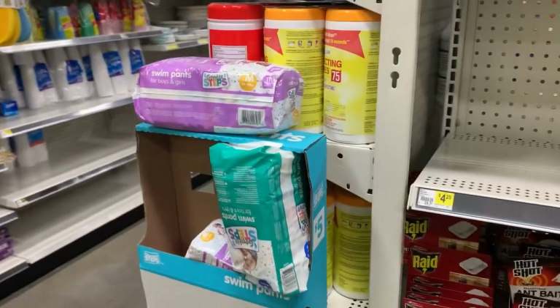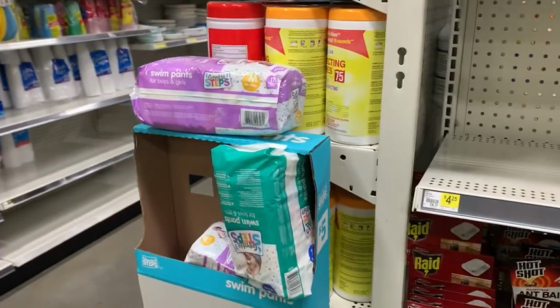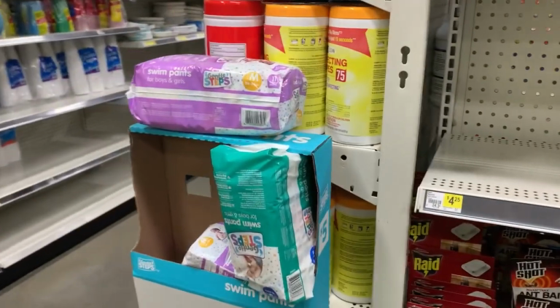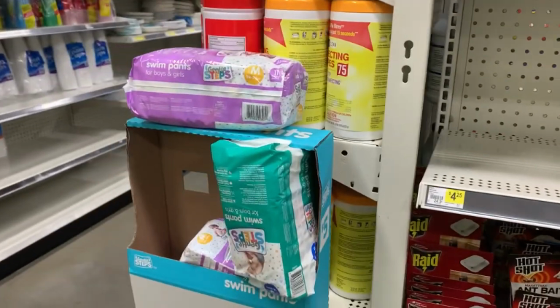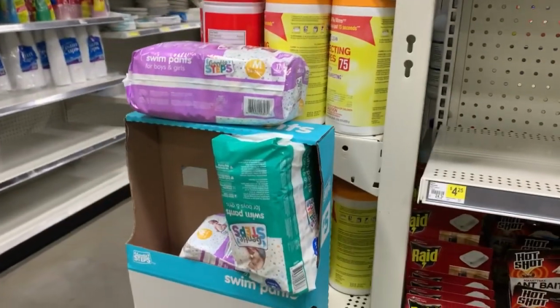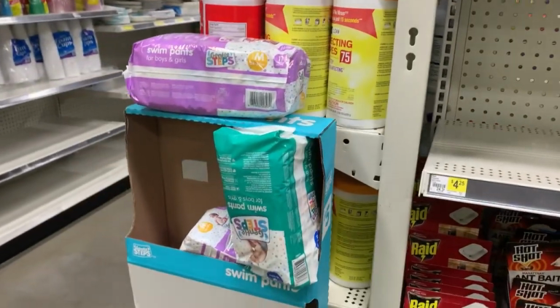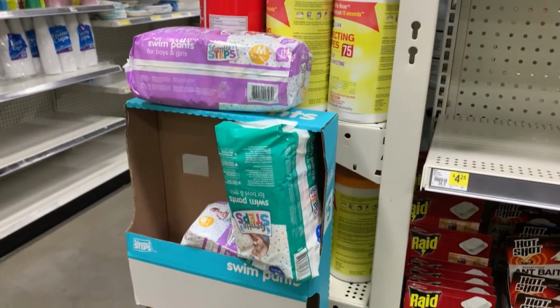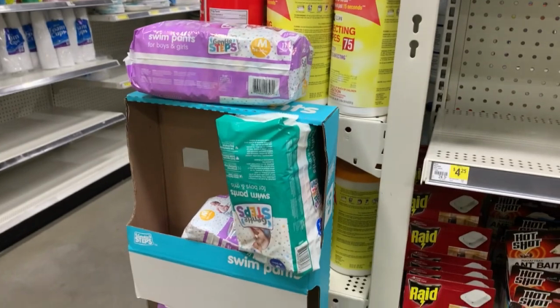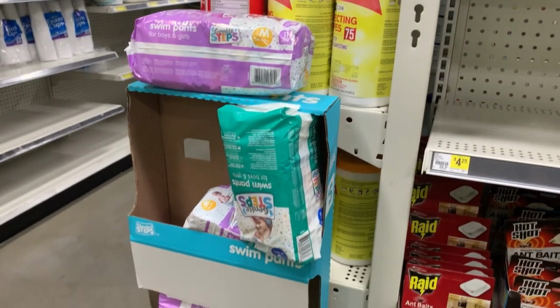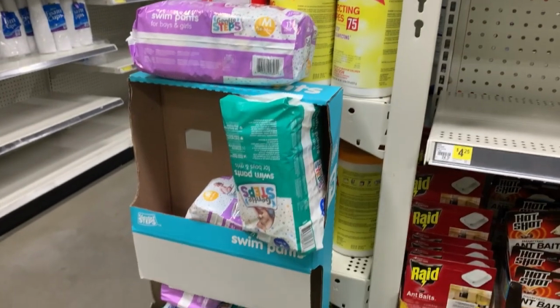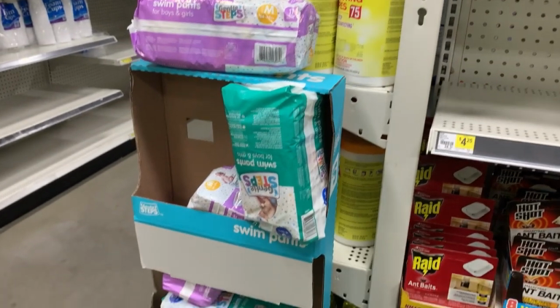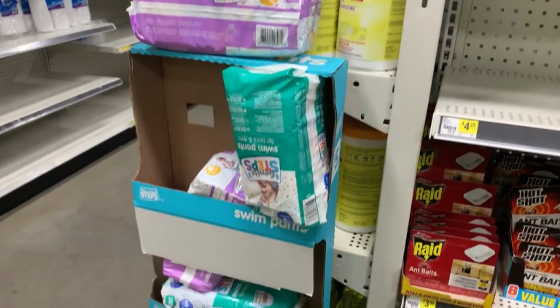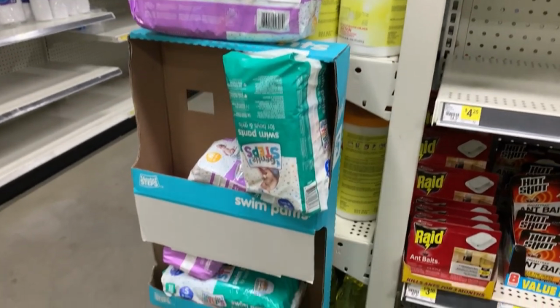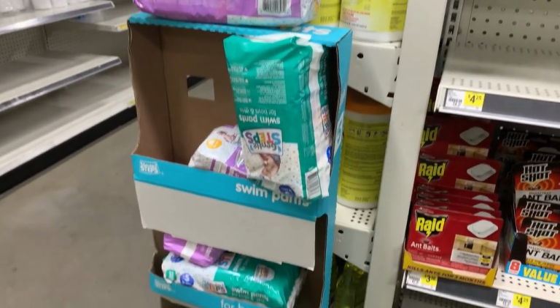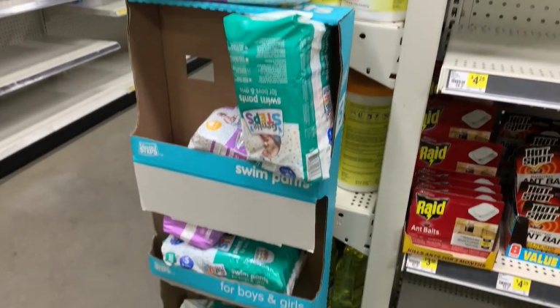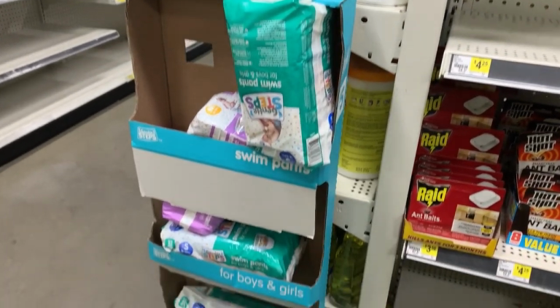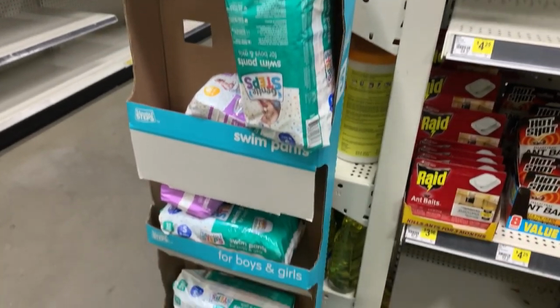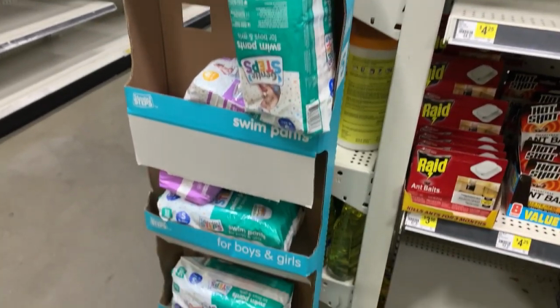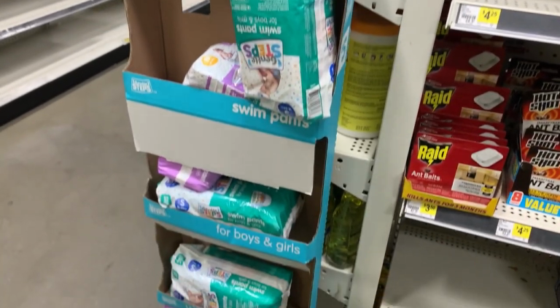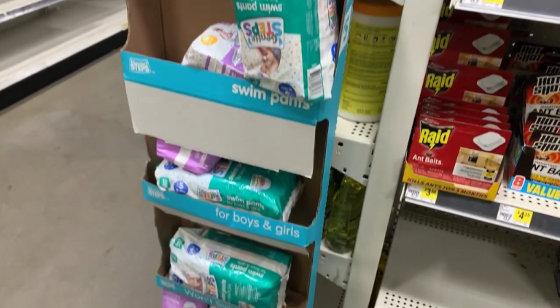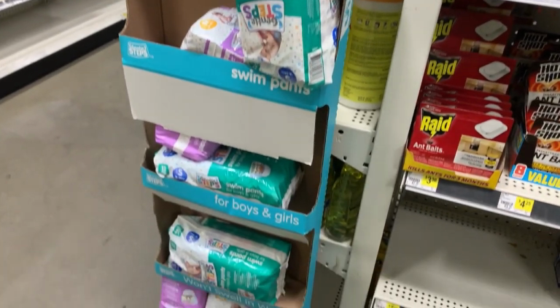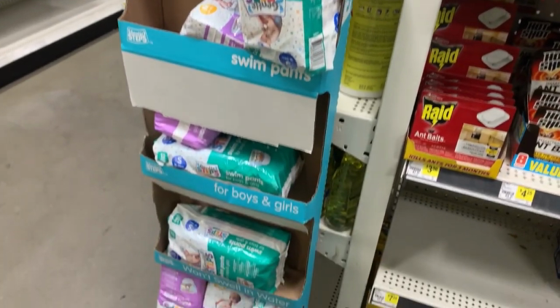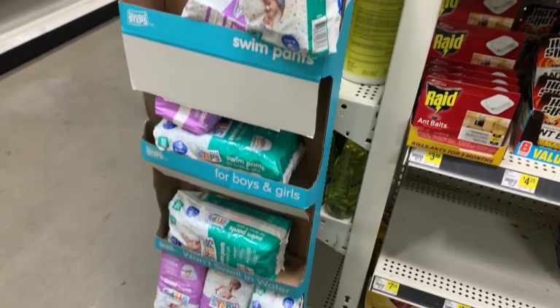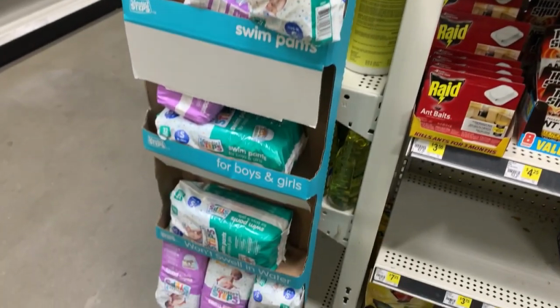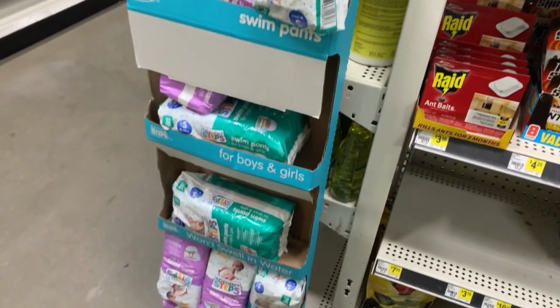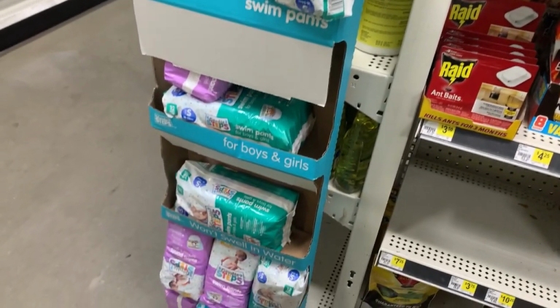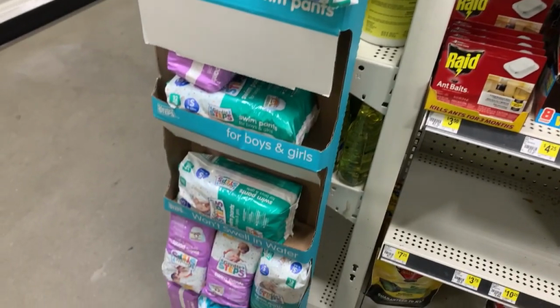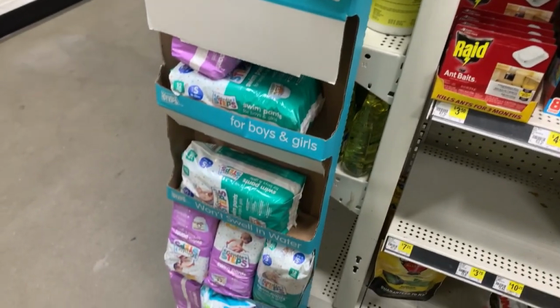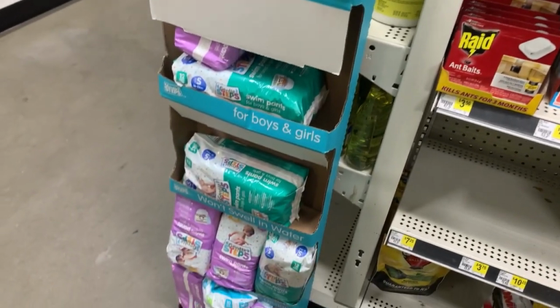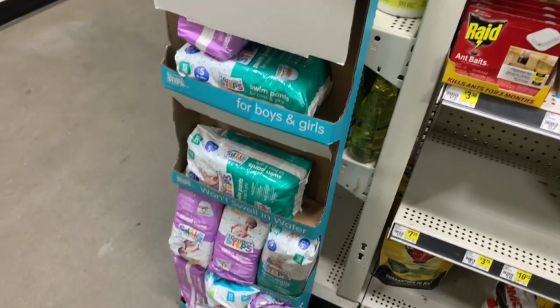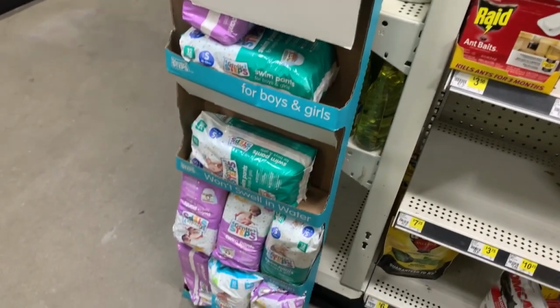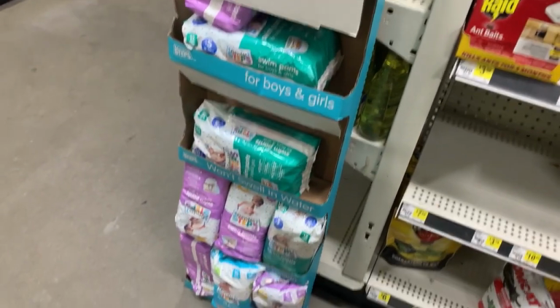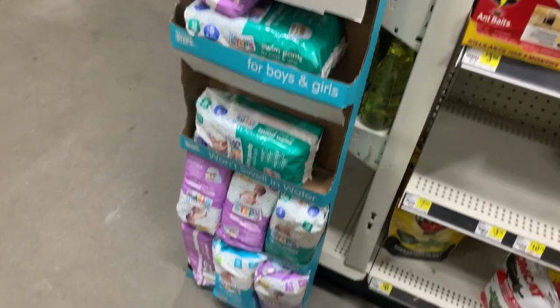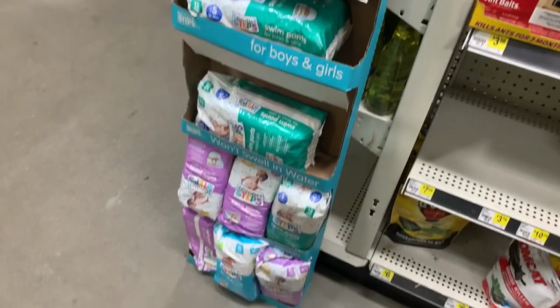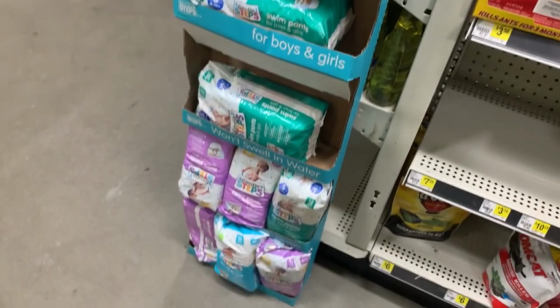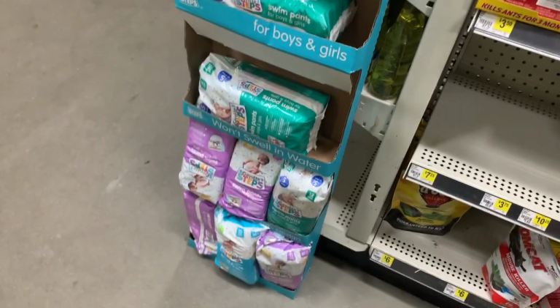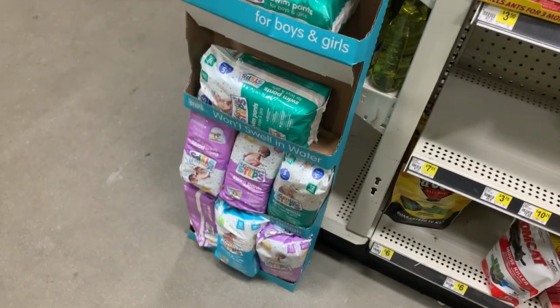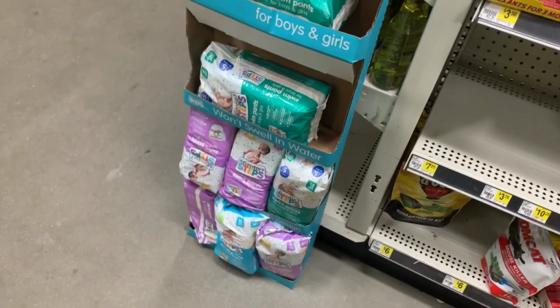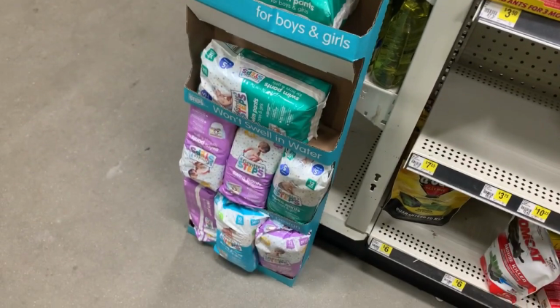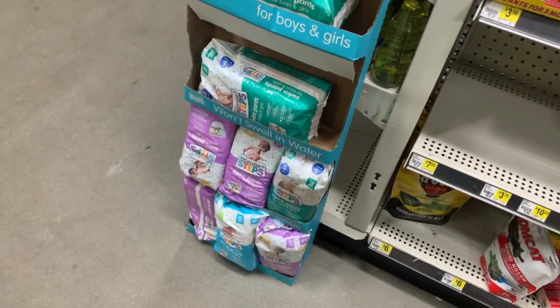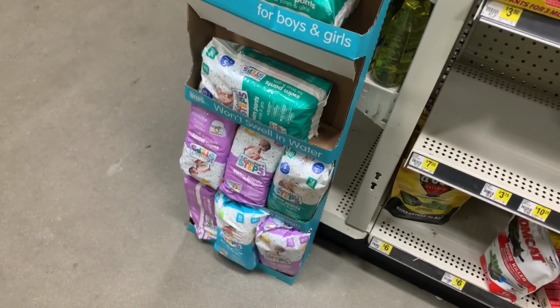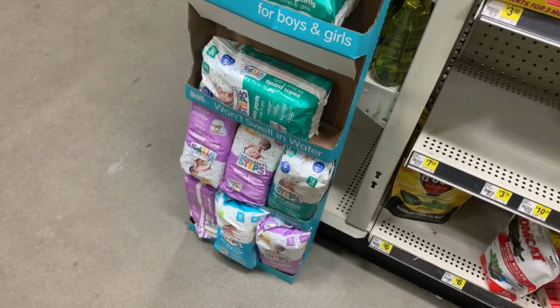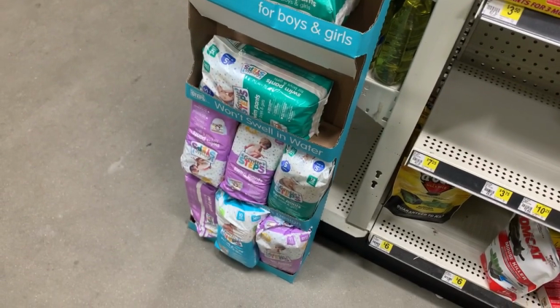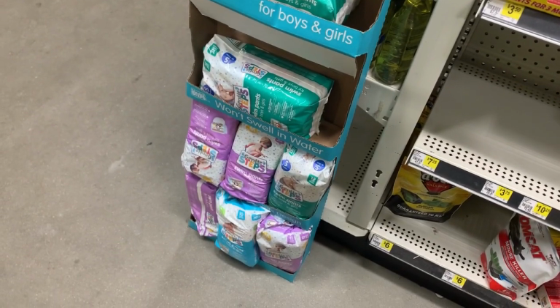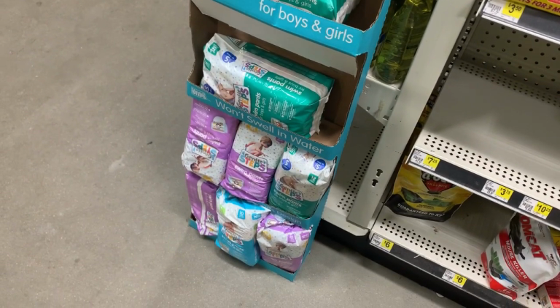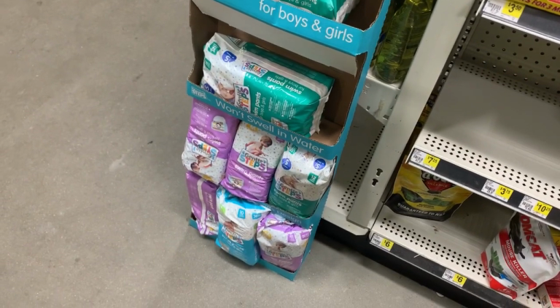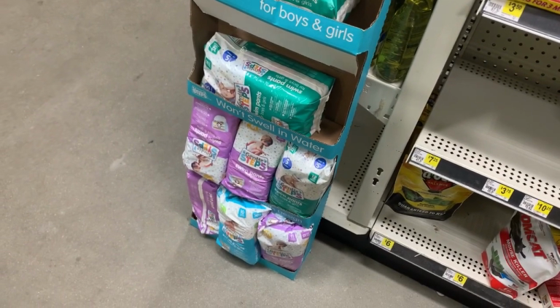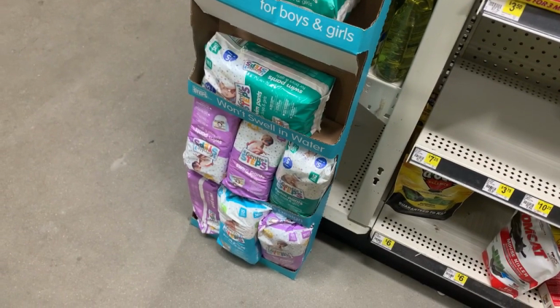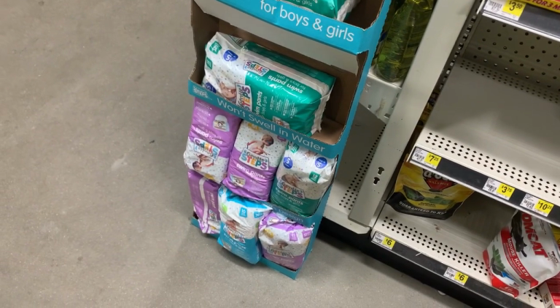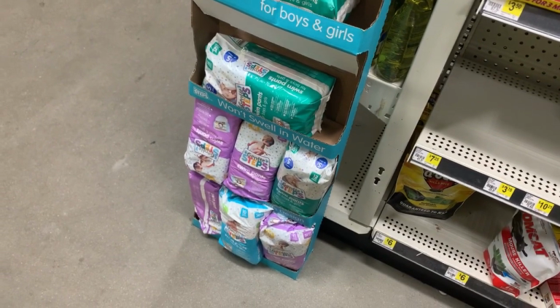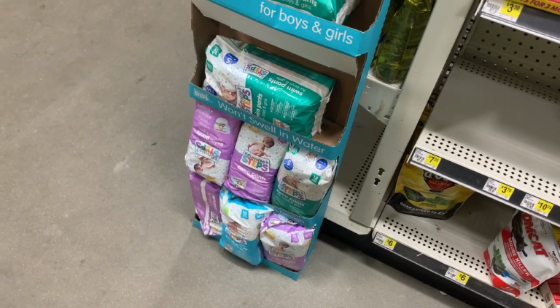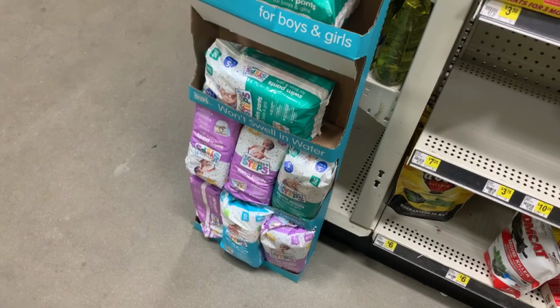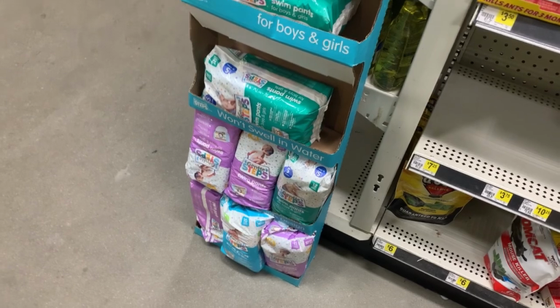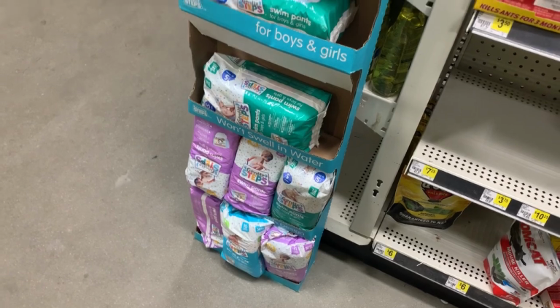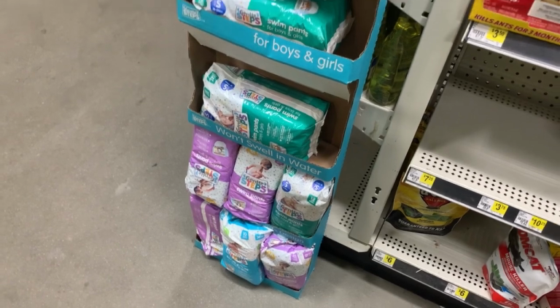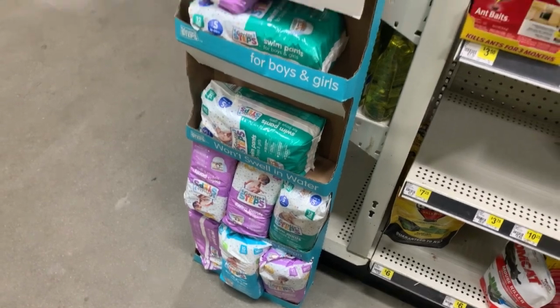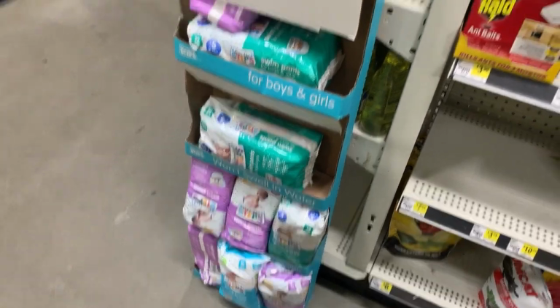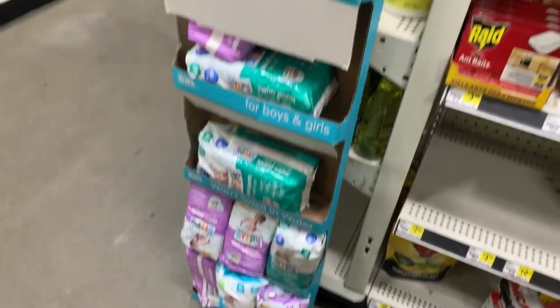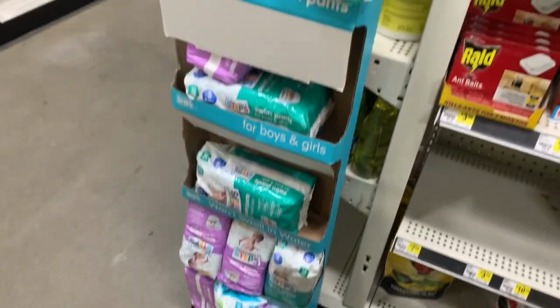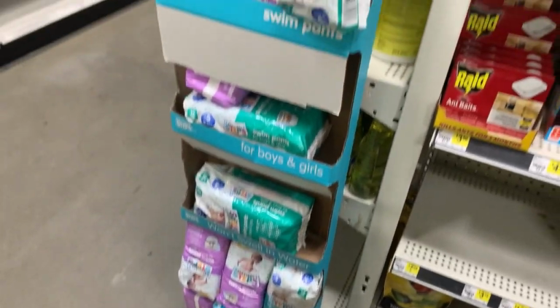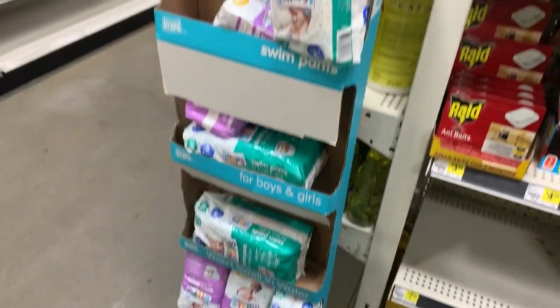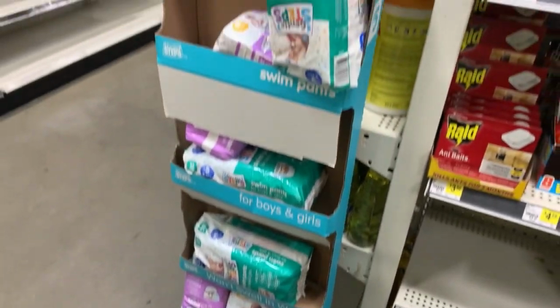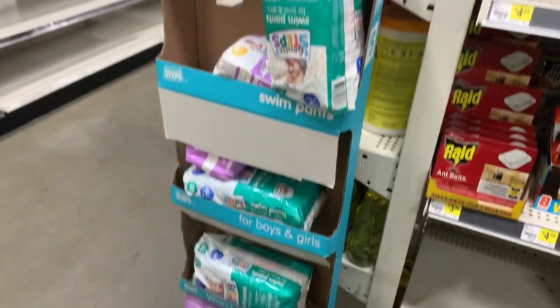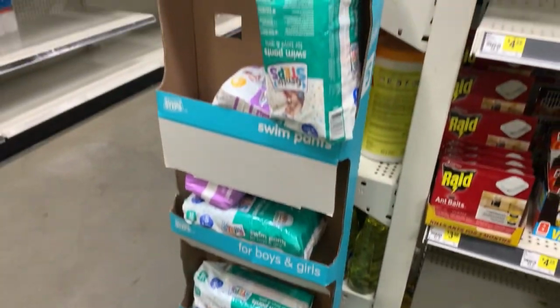If you can find these at your store, all of these swim pants are ringing up for one penny each.